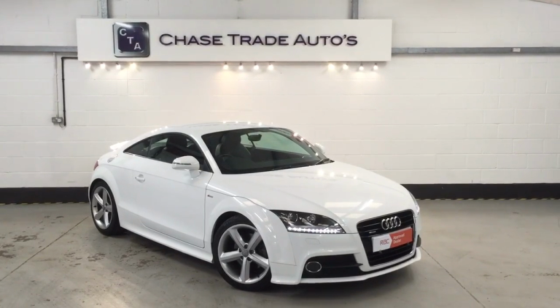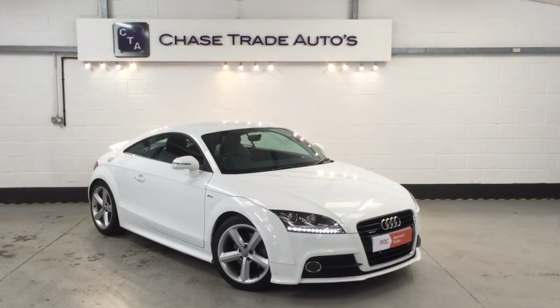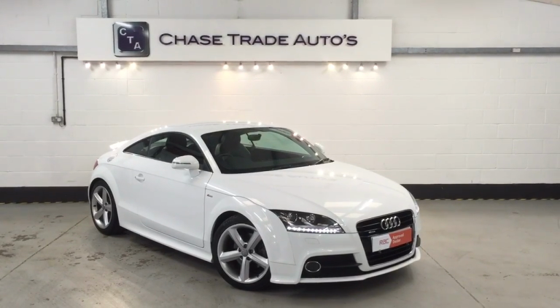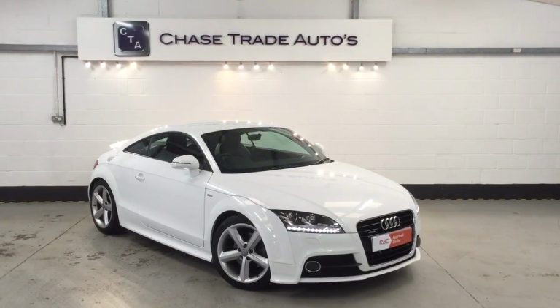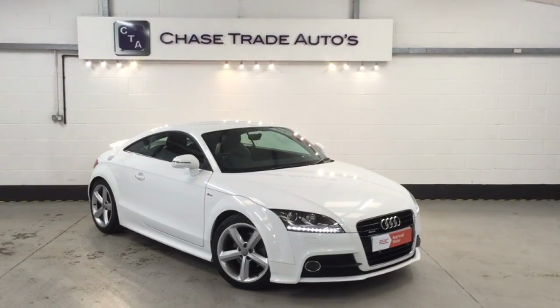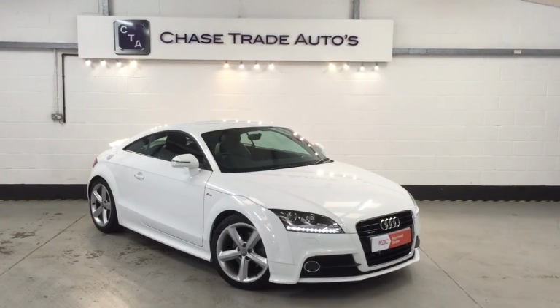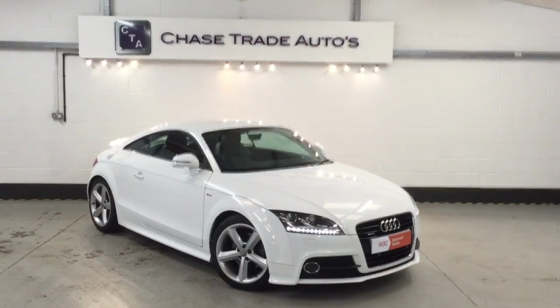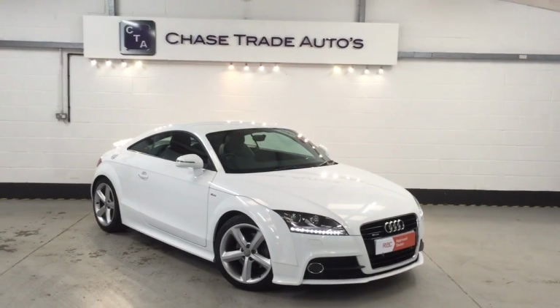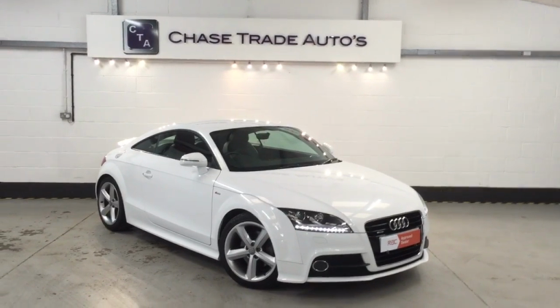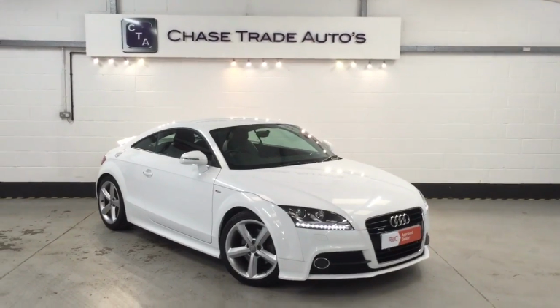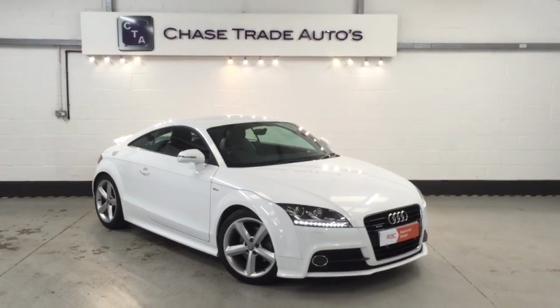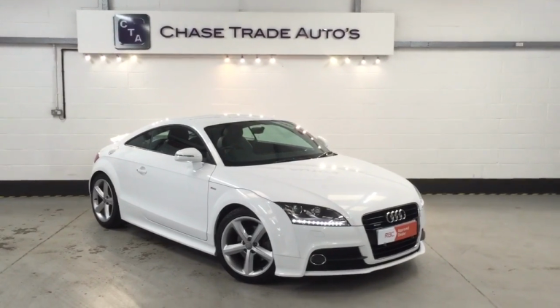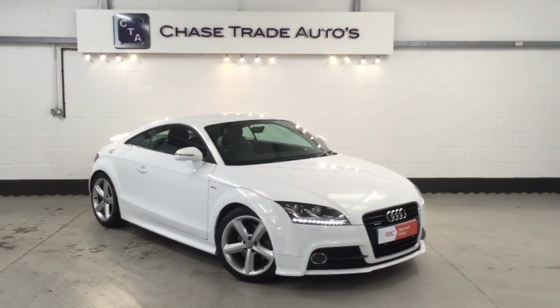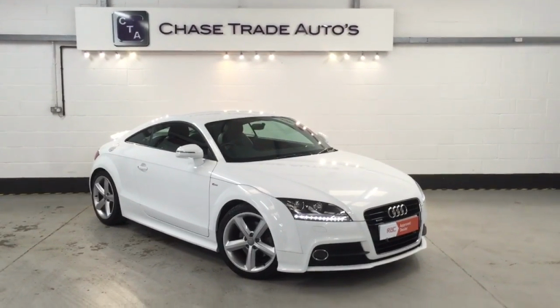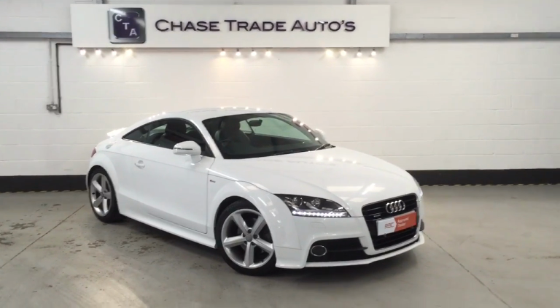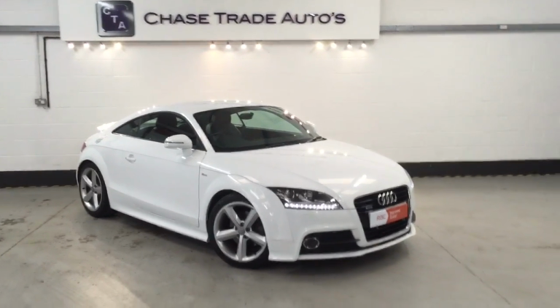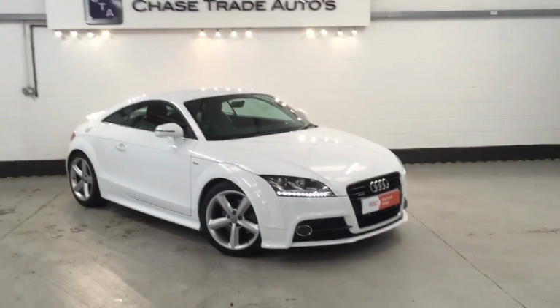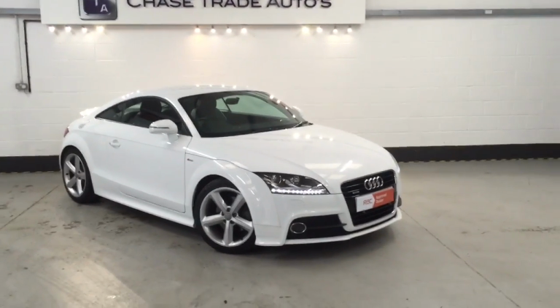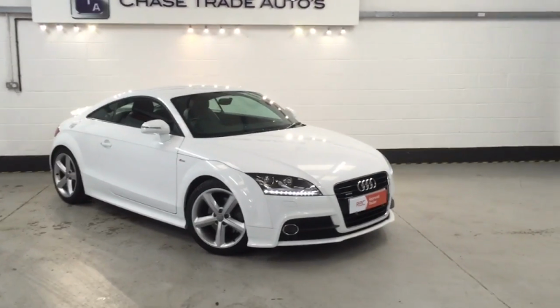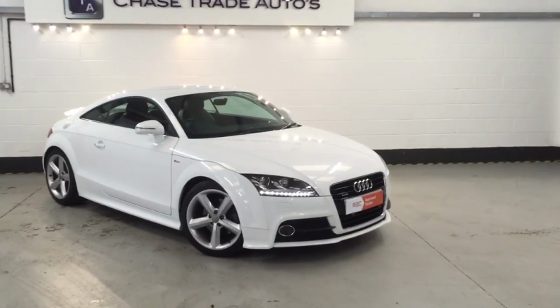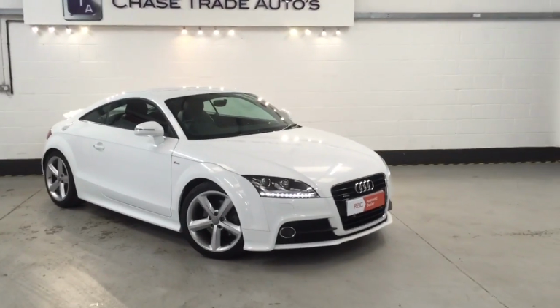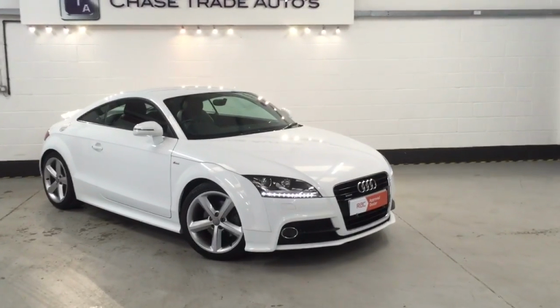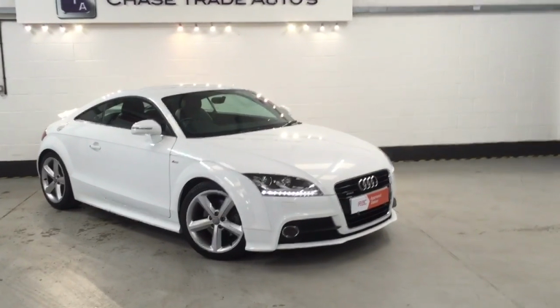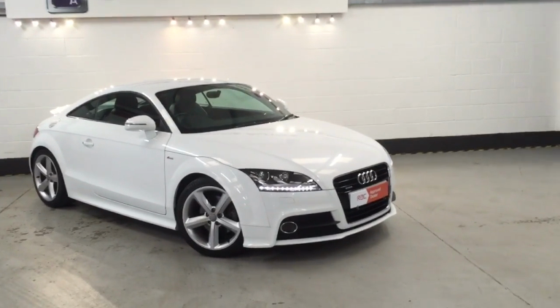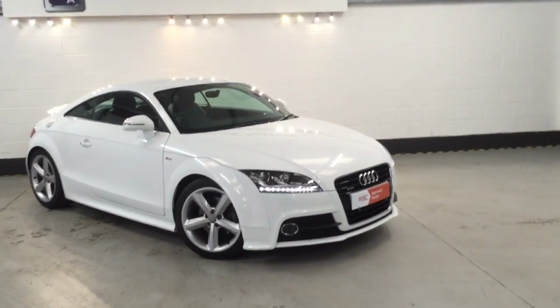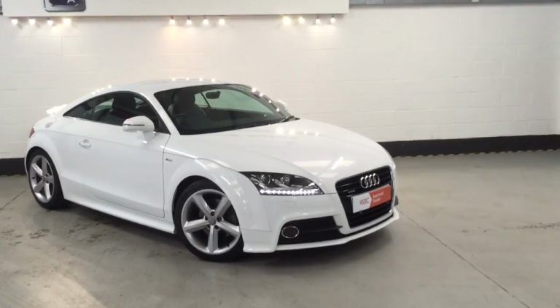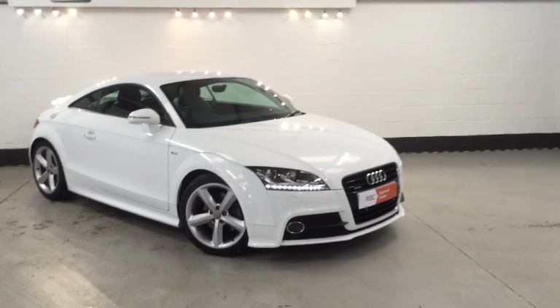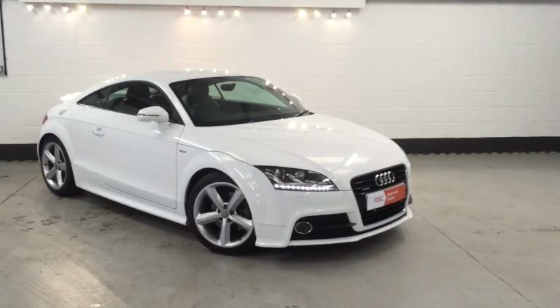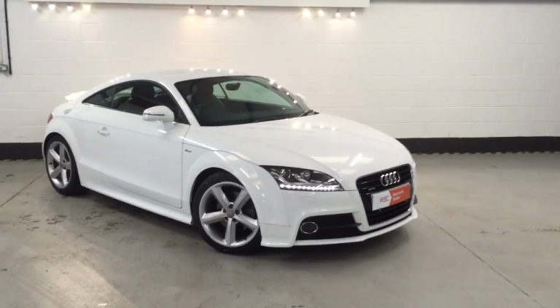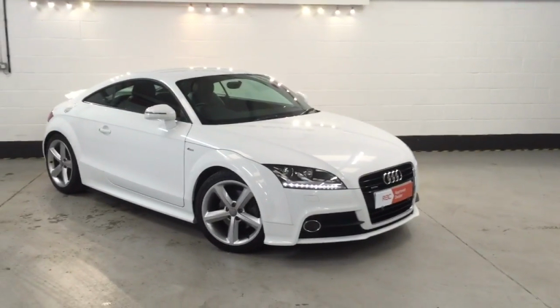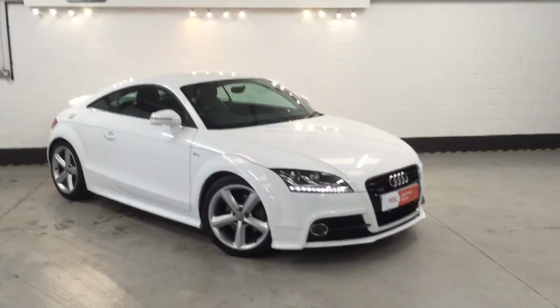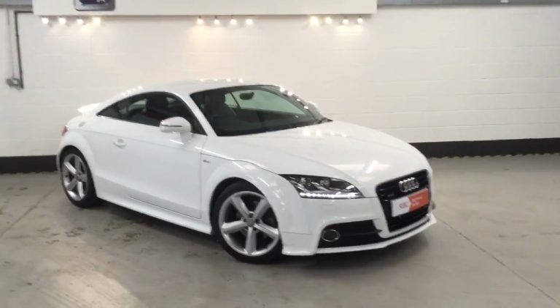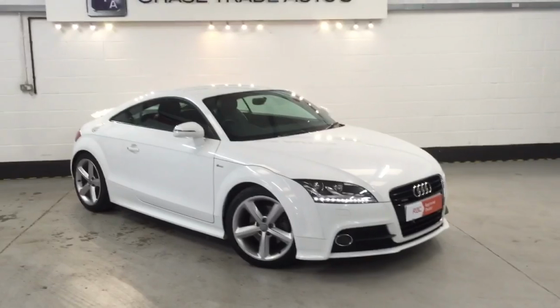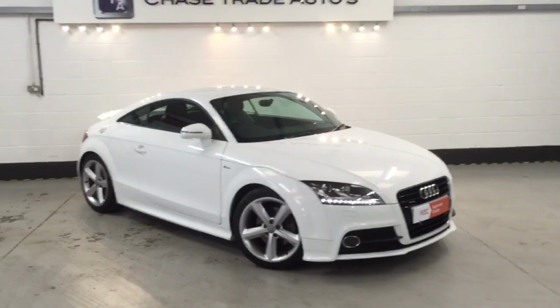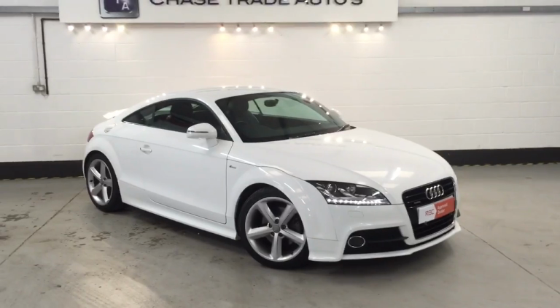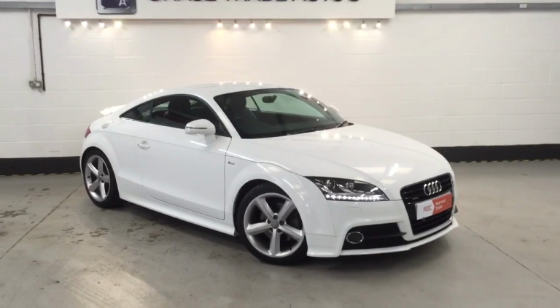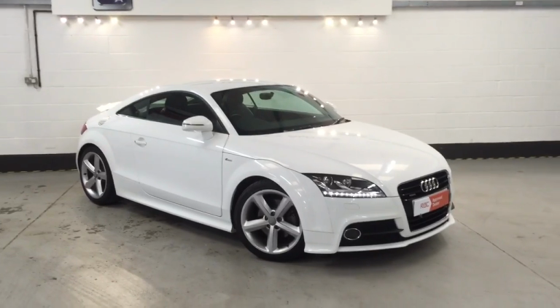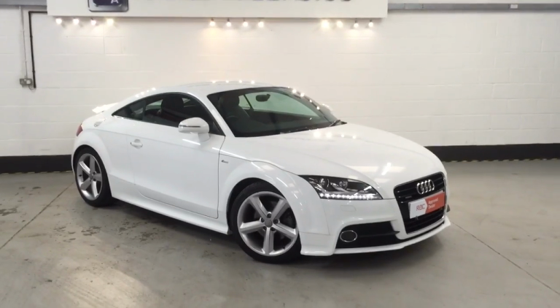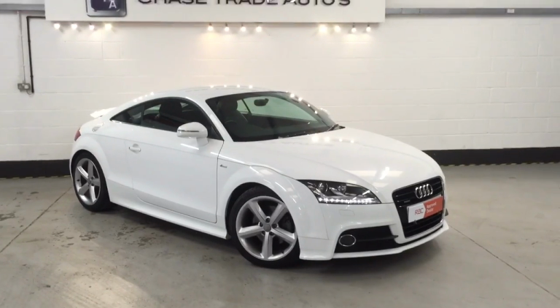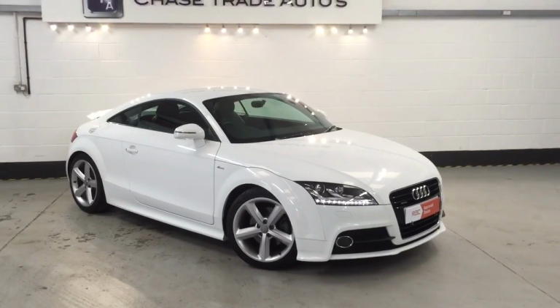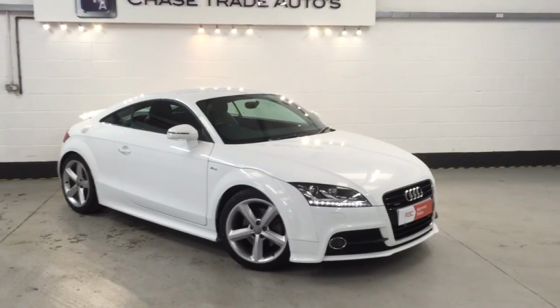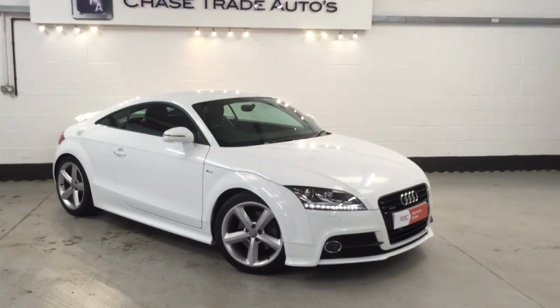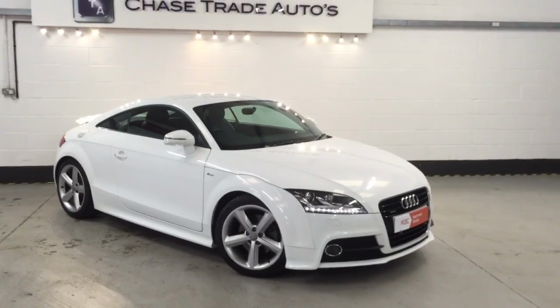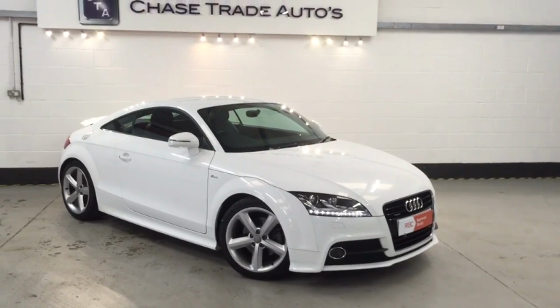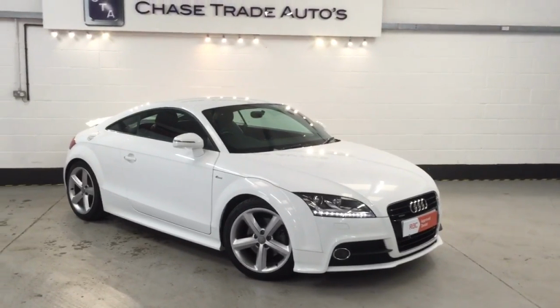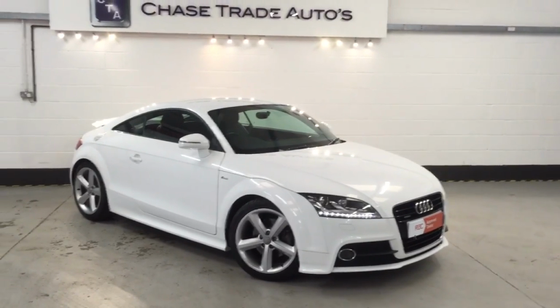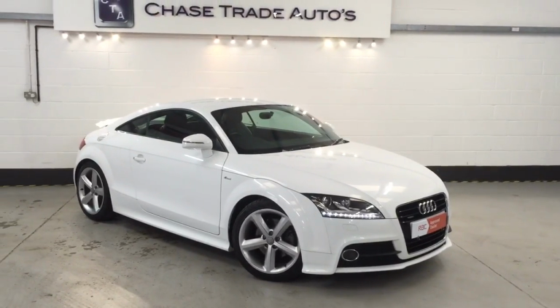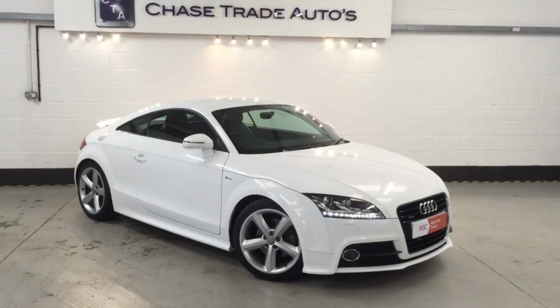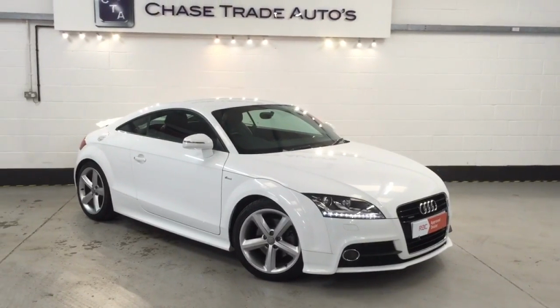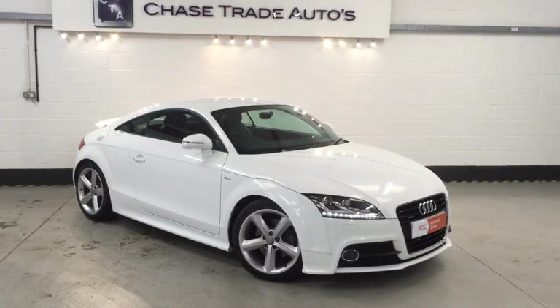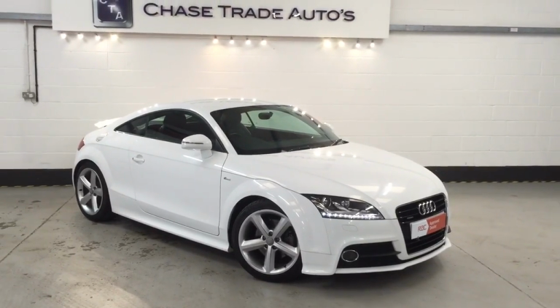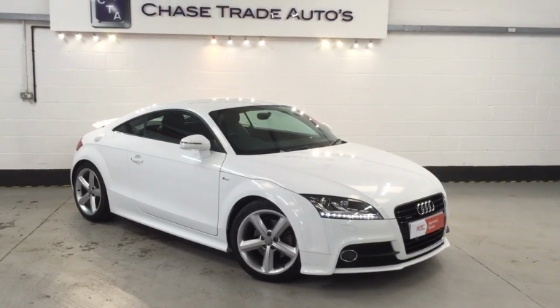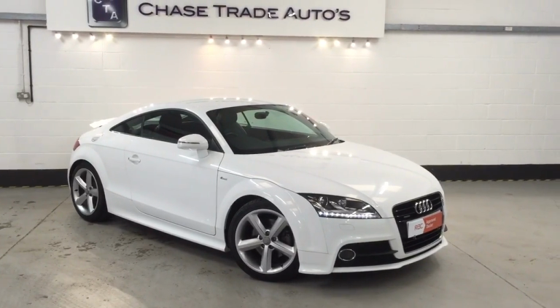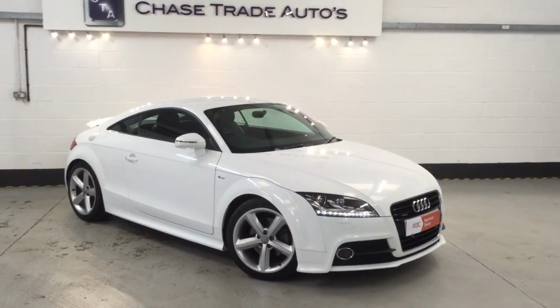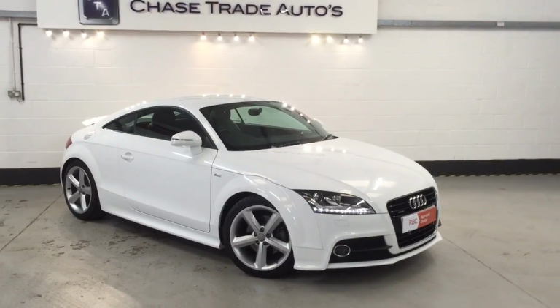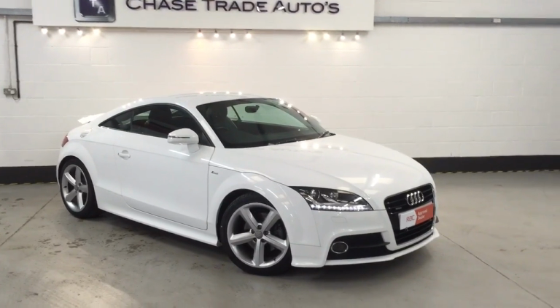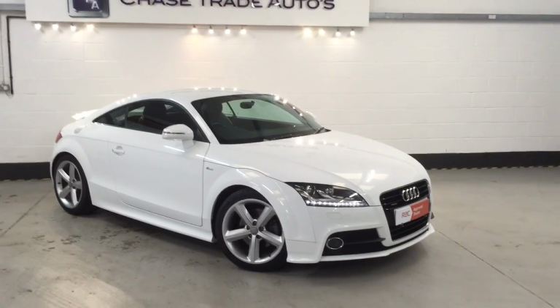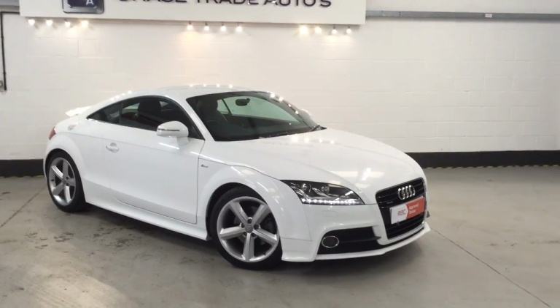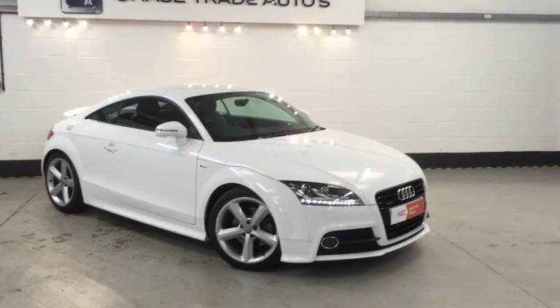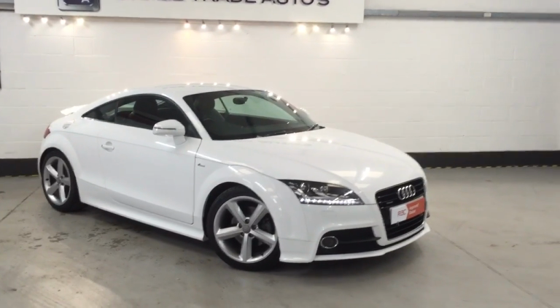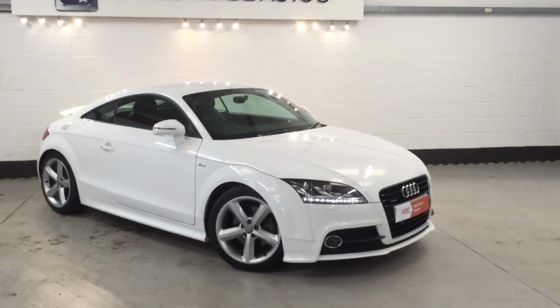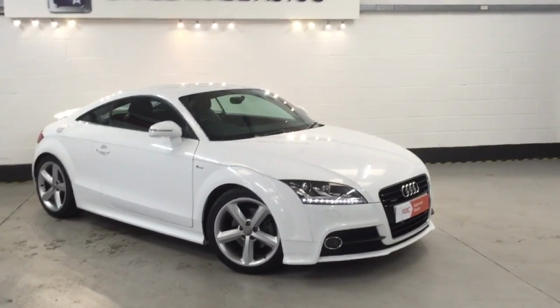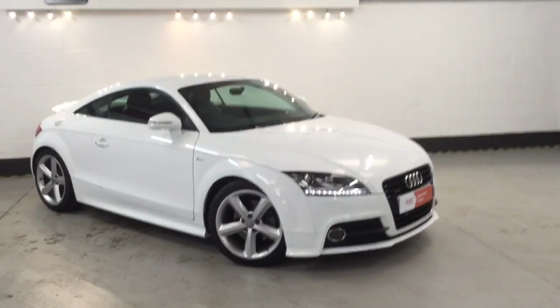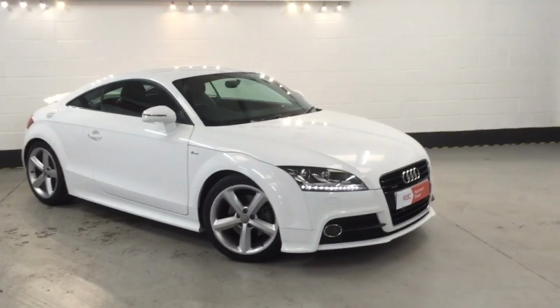Welcome to Strain Auto. Here we have our 2013 Audi TT S Line 2 litre diesel Quattro, 4 wheel drive.